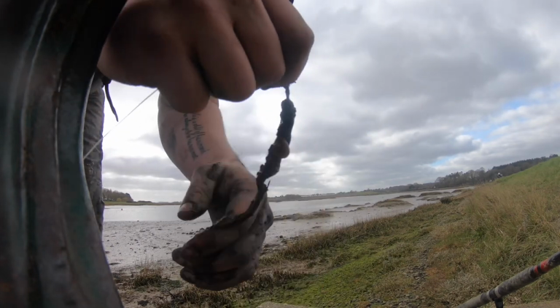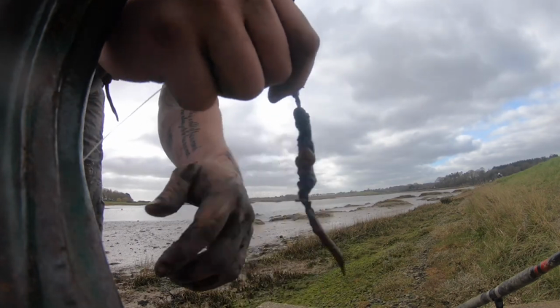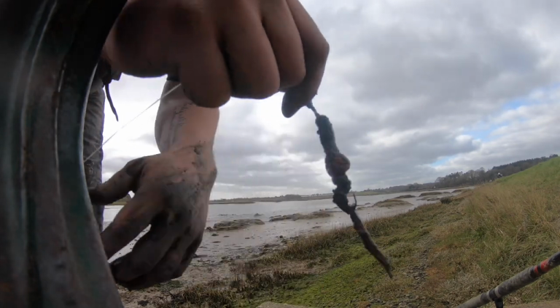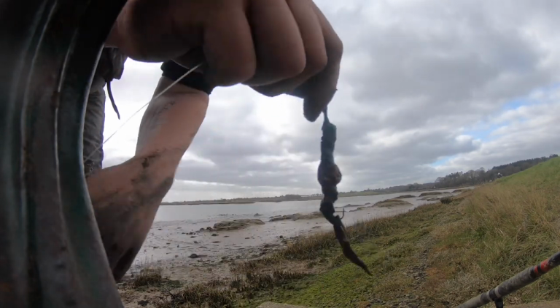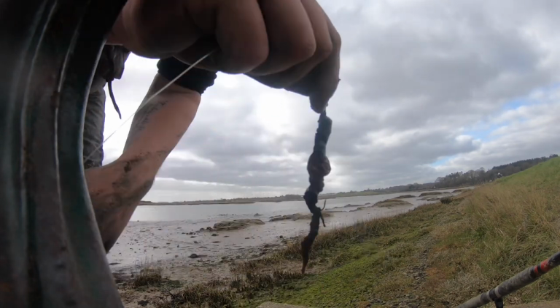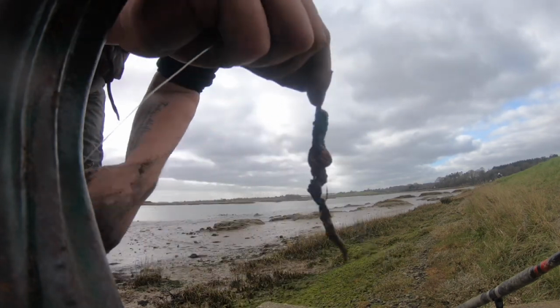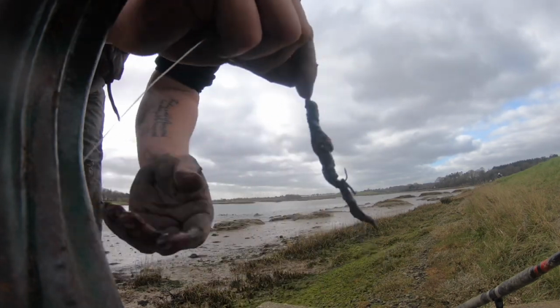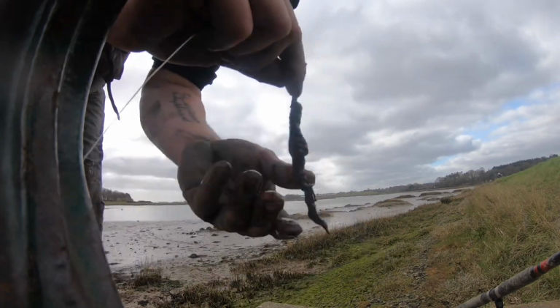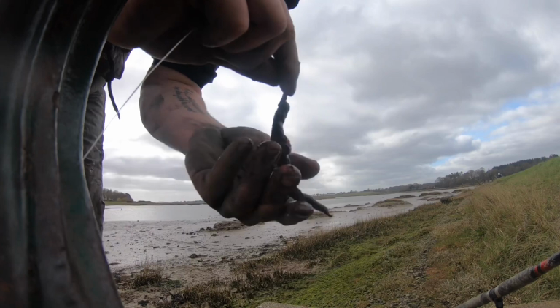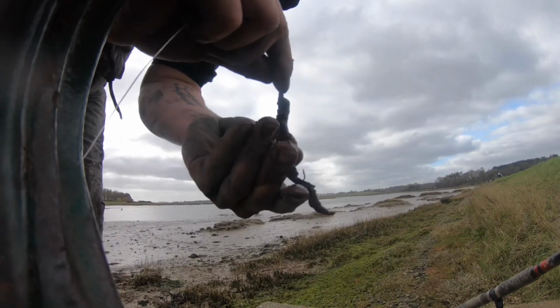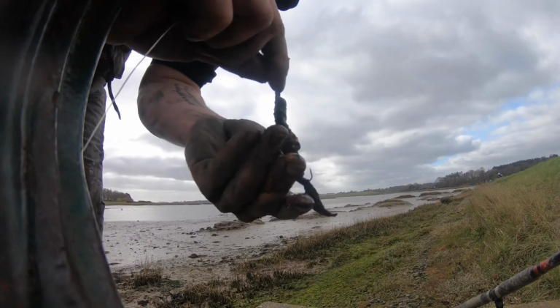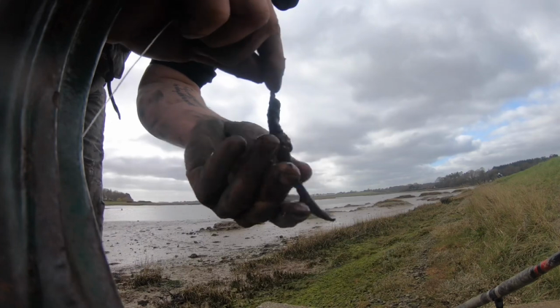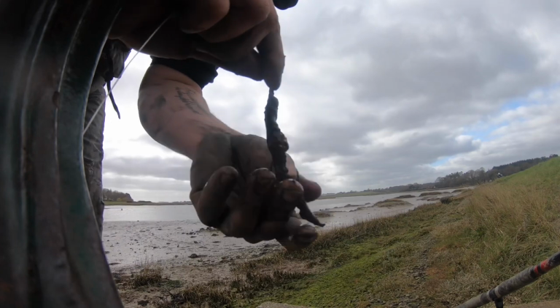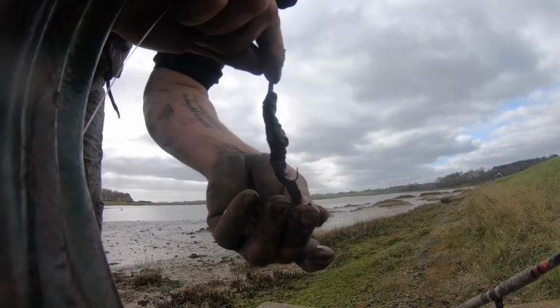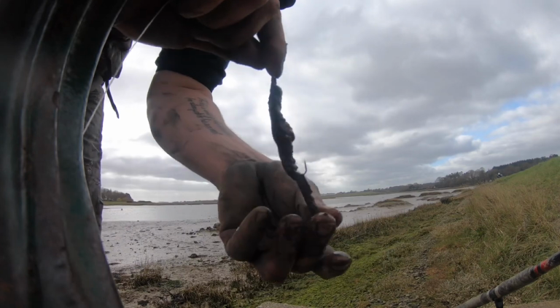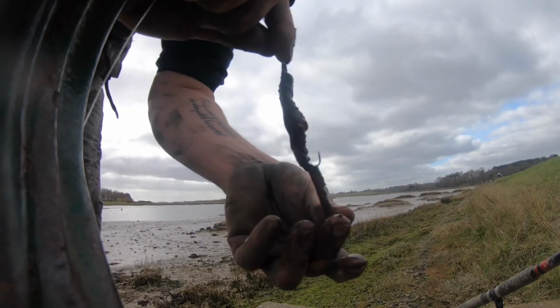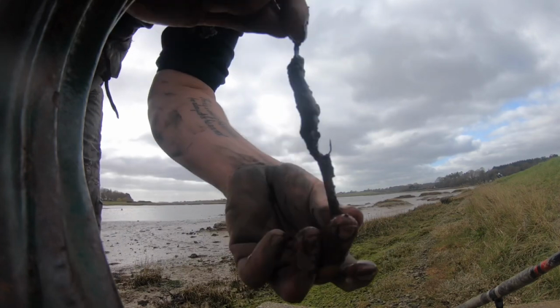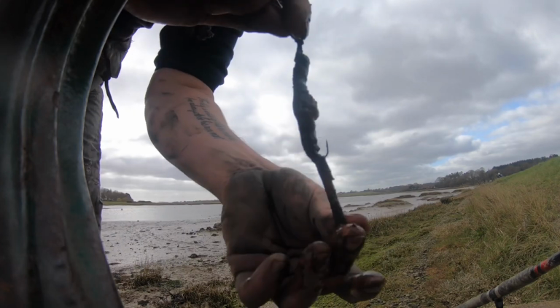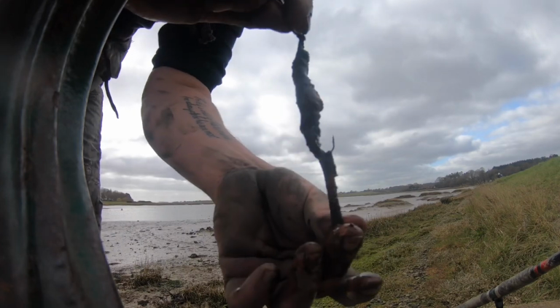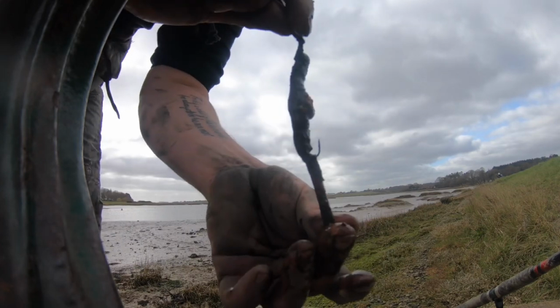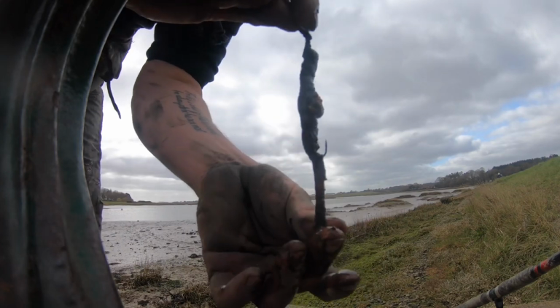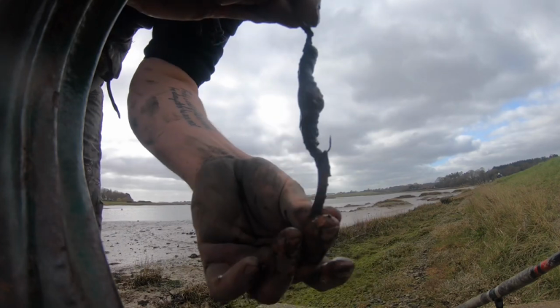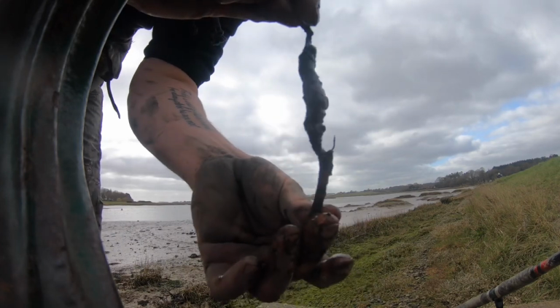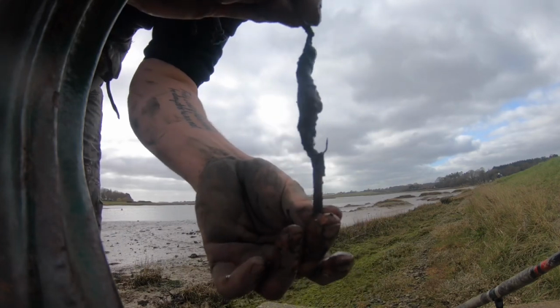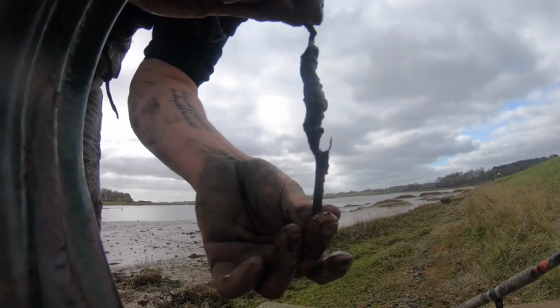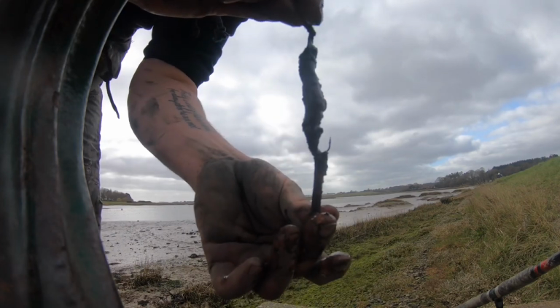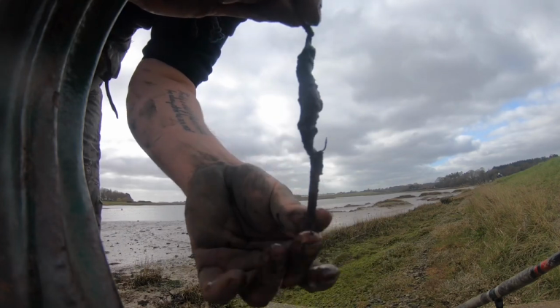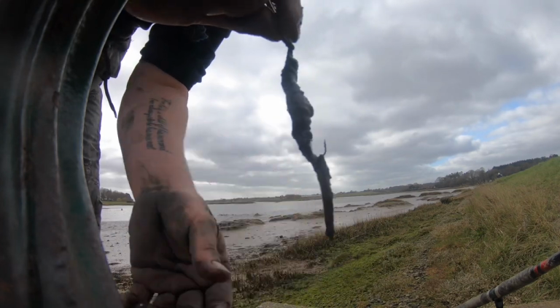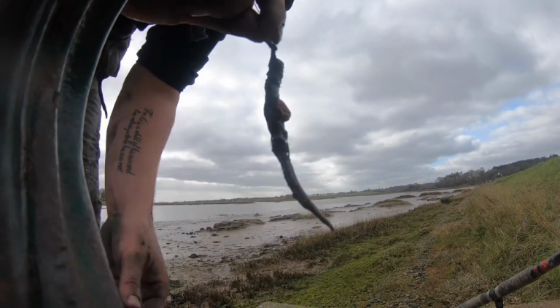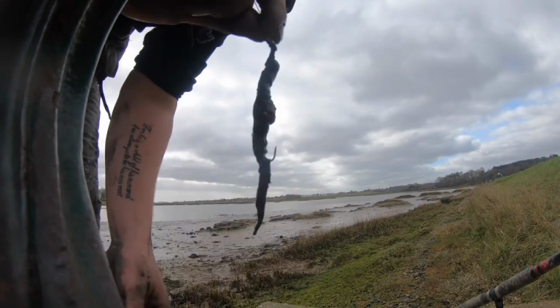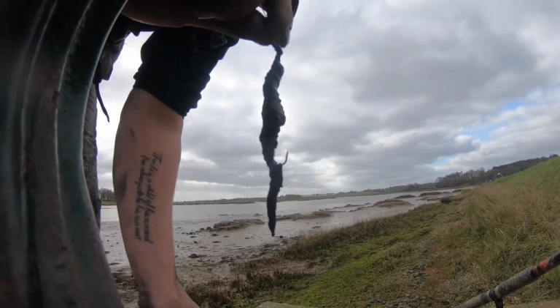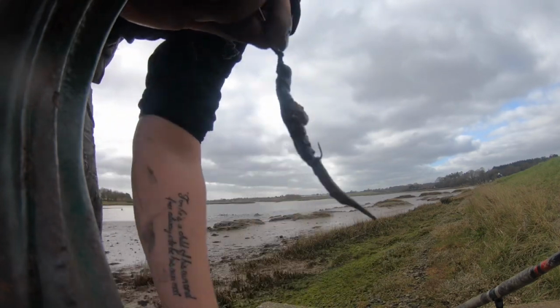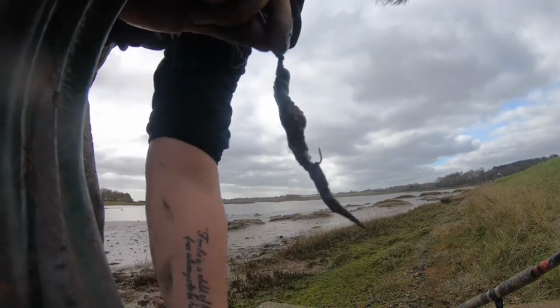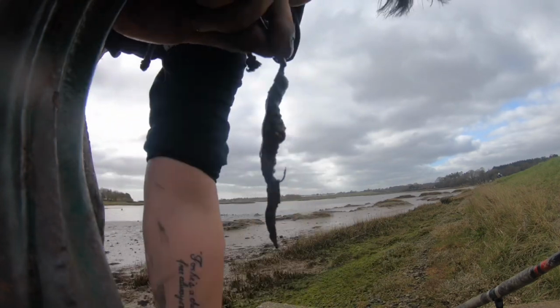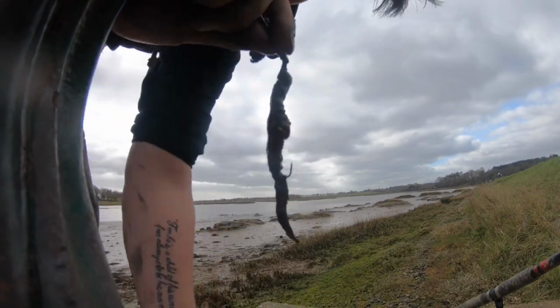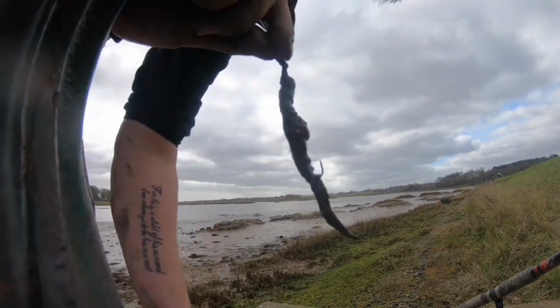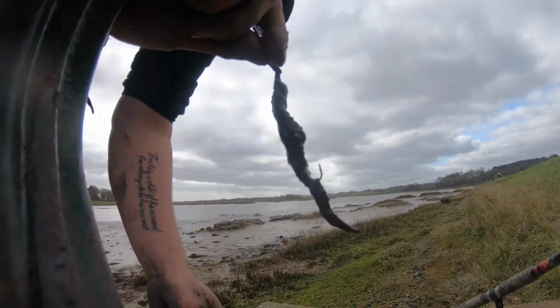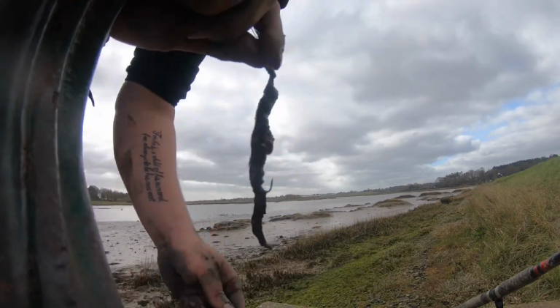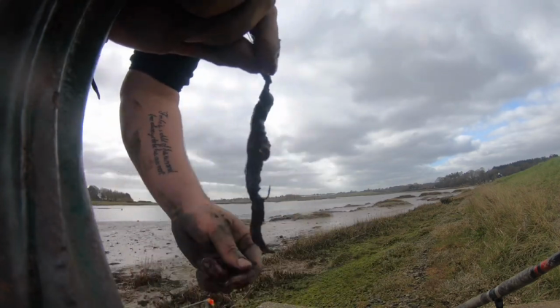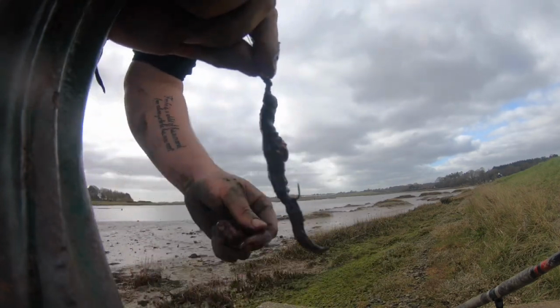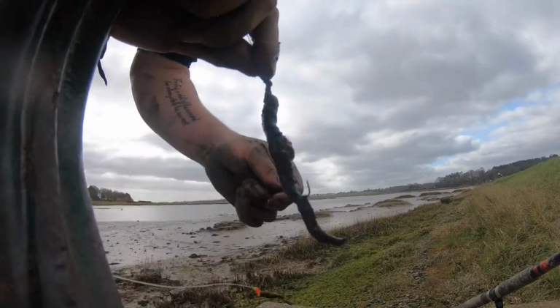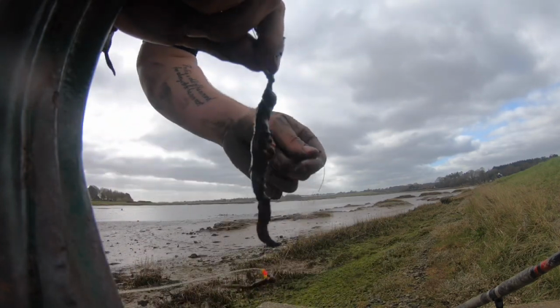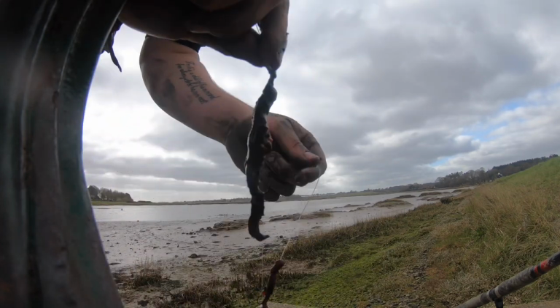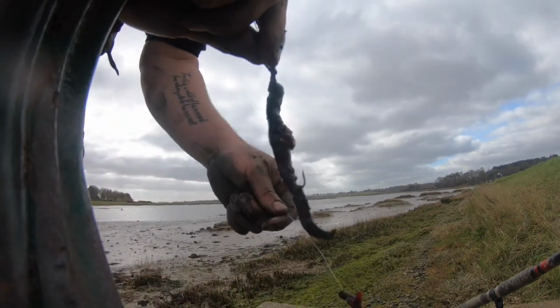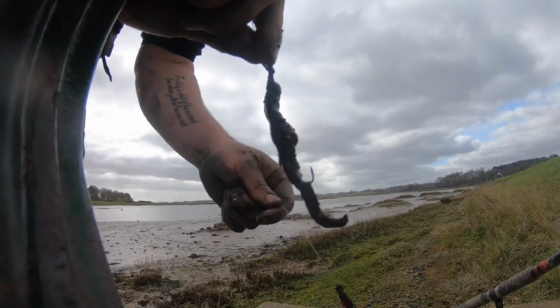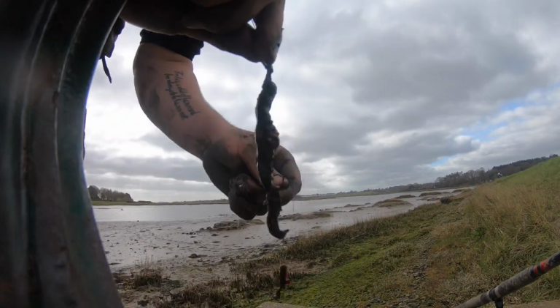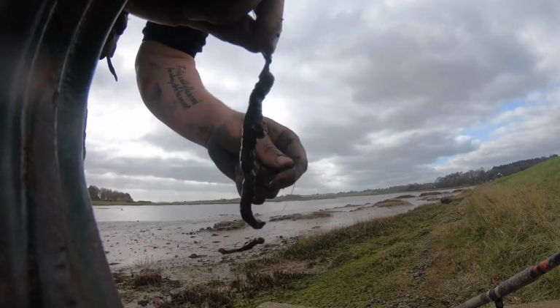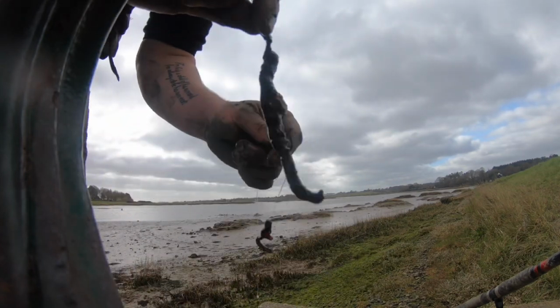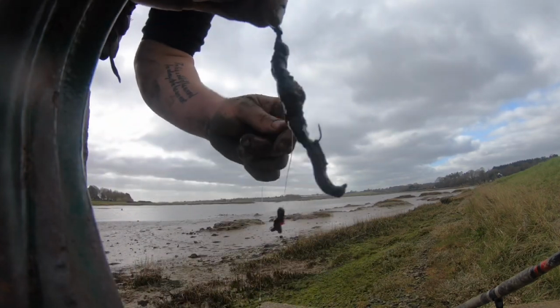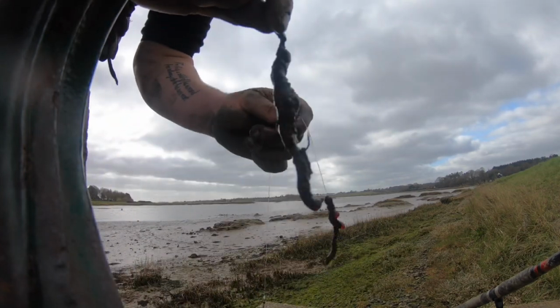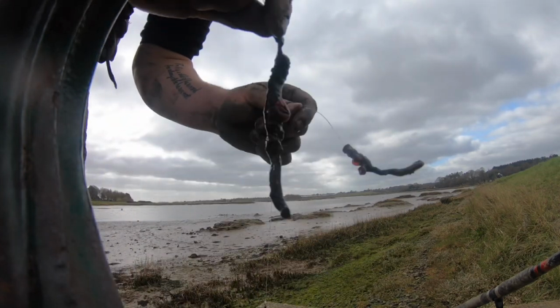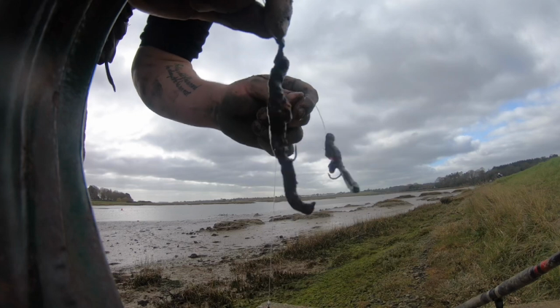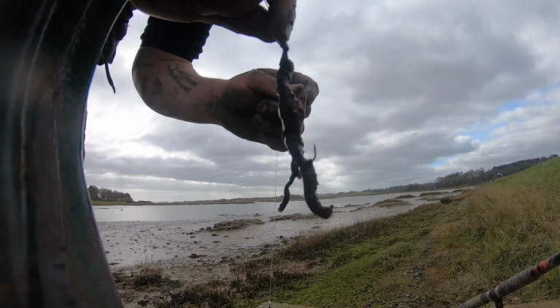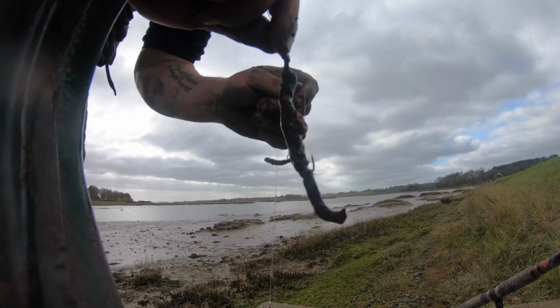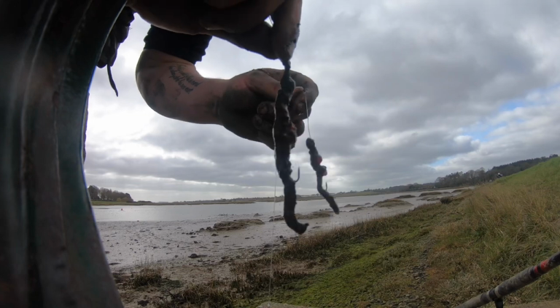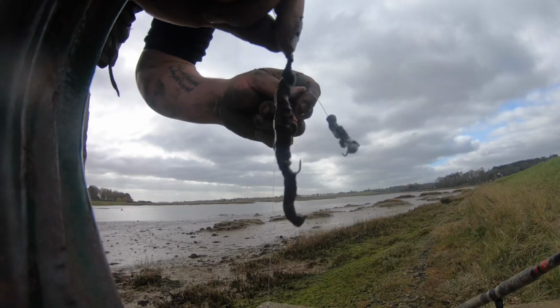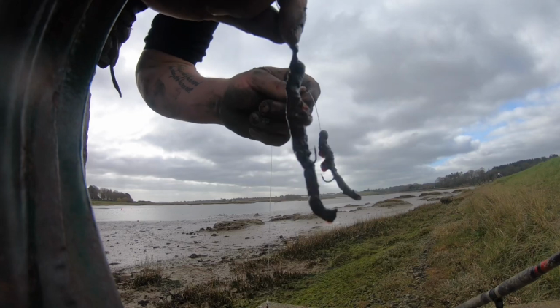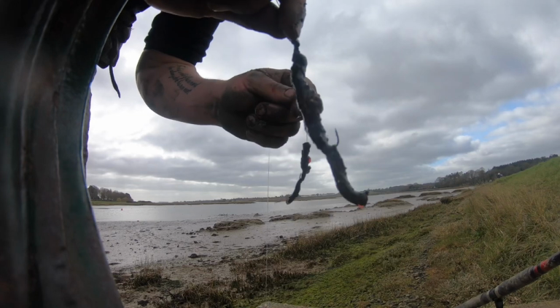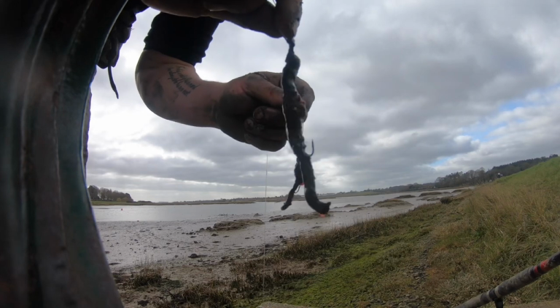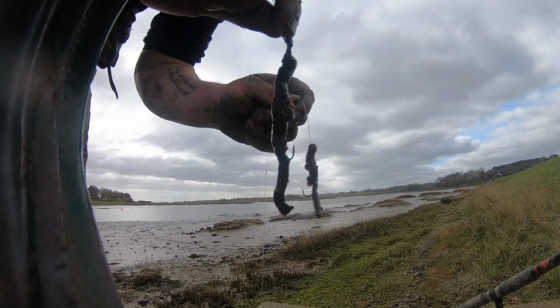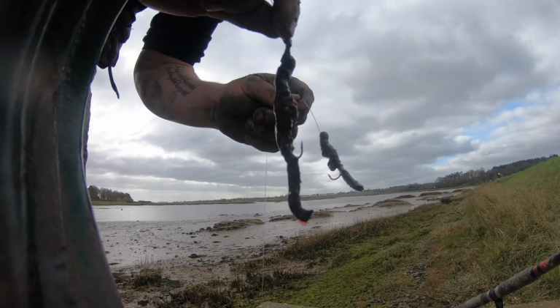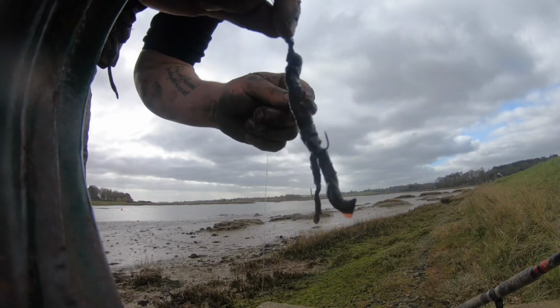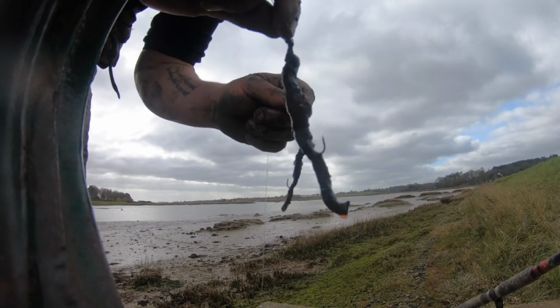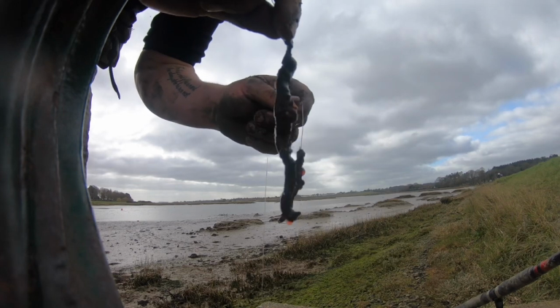Just going like that - the hook point is showing just outside. Similar on the other one. It's a two-hook flapper.